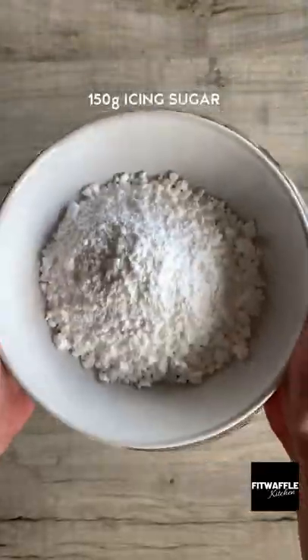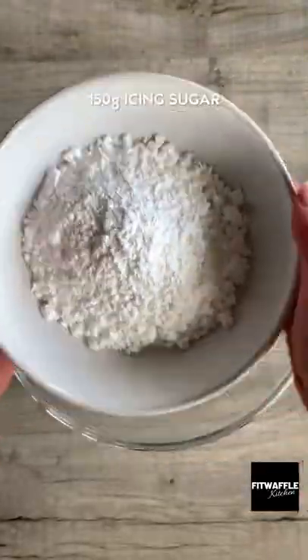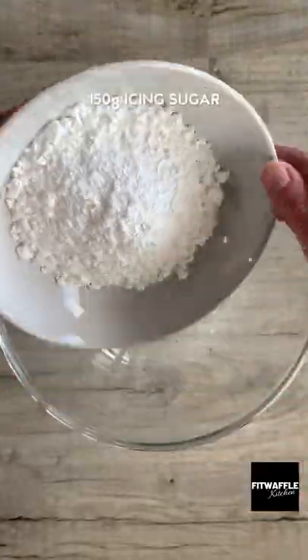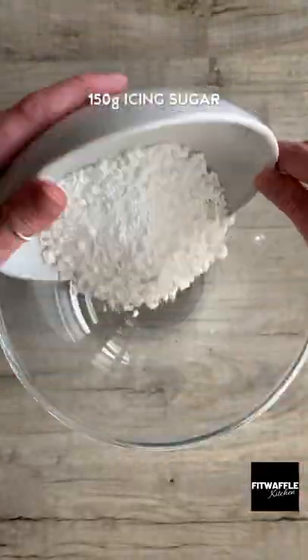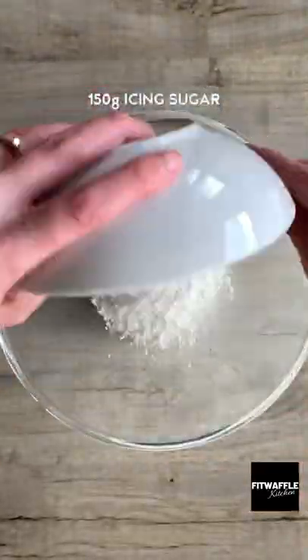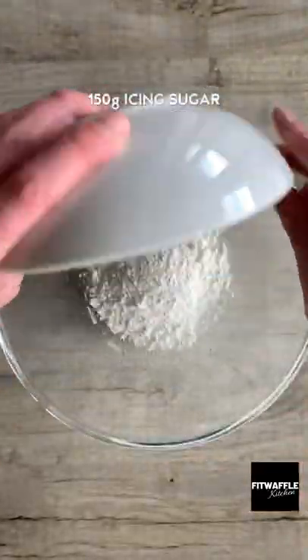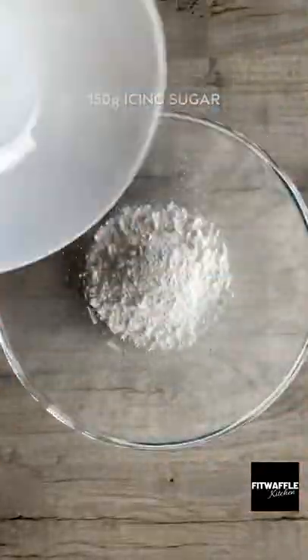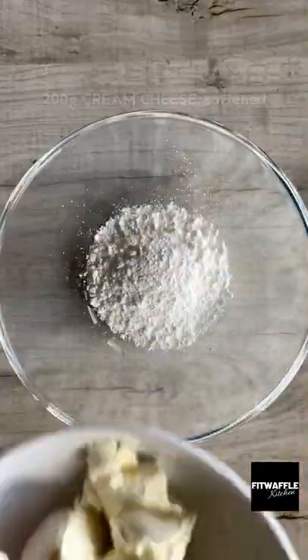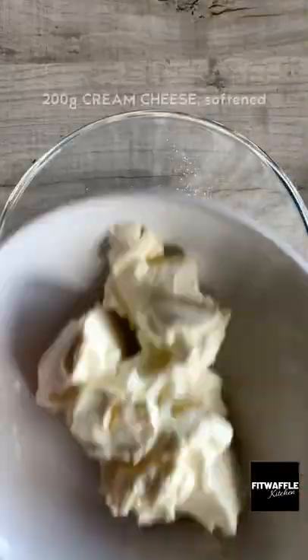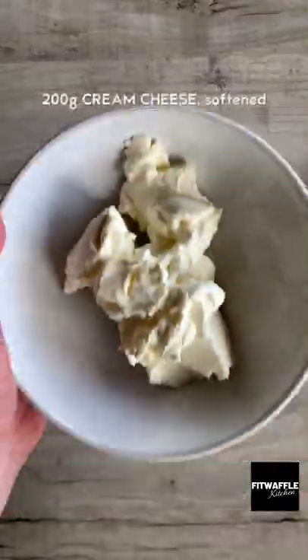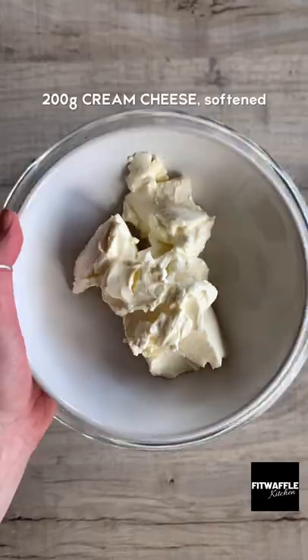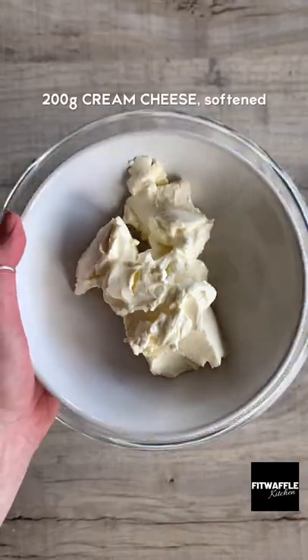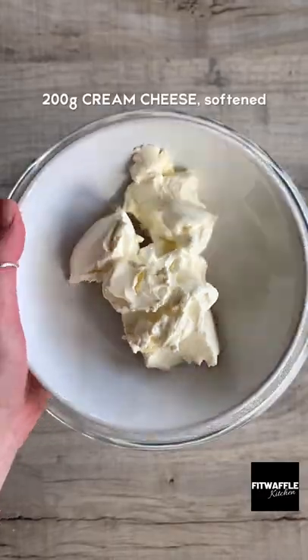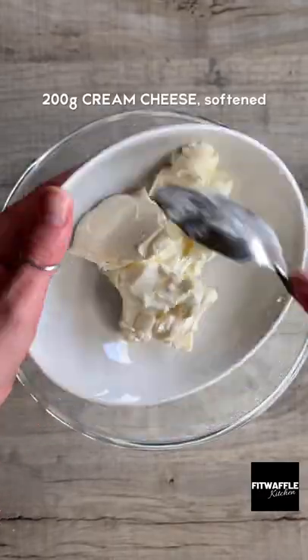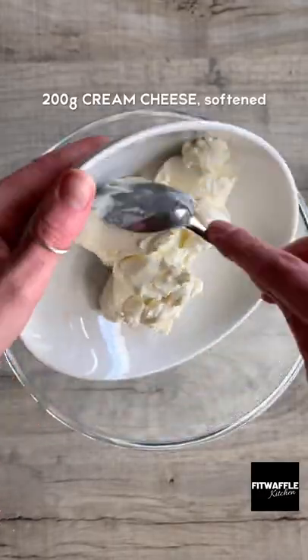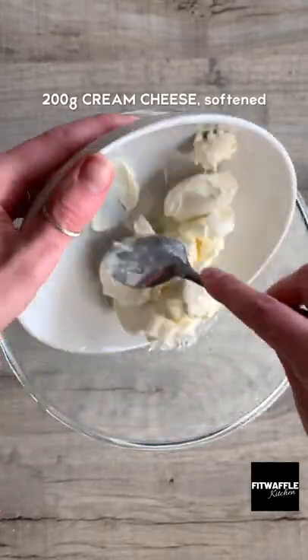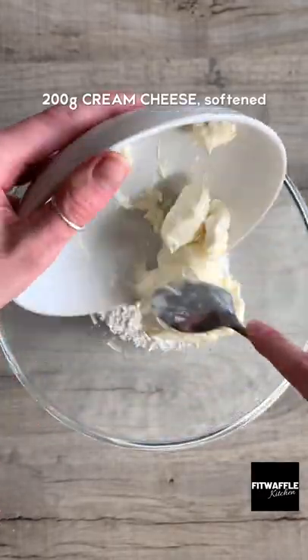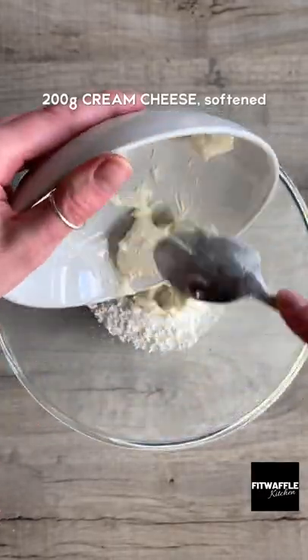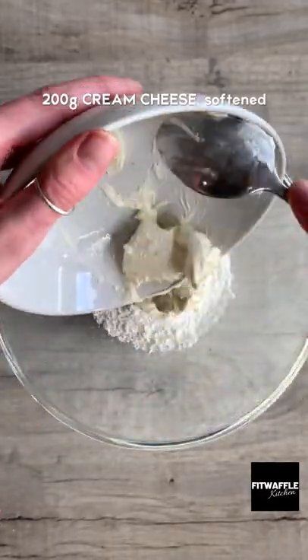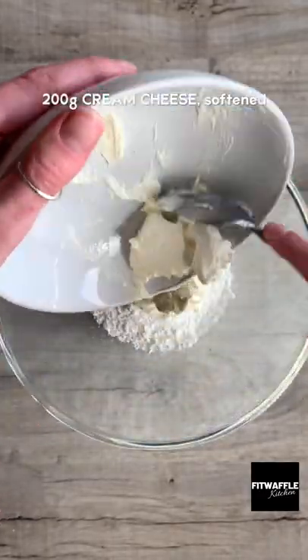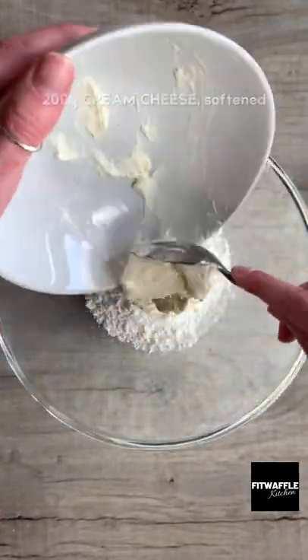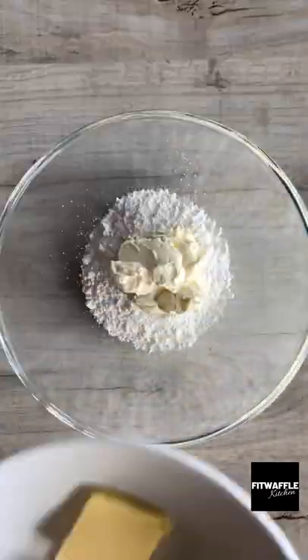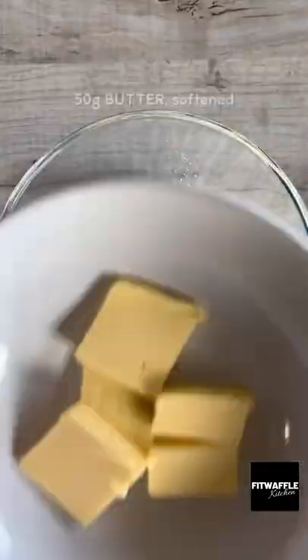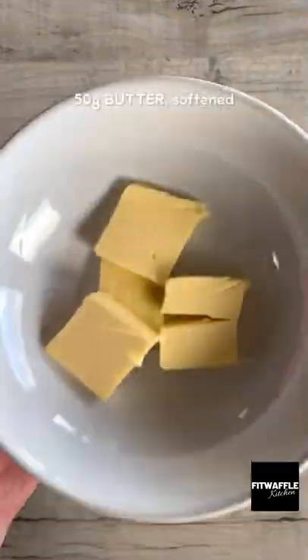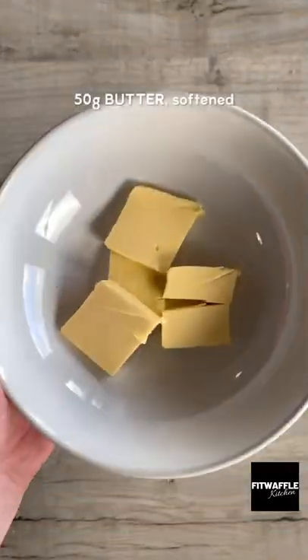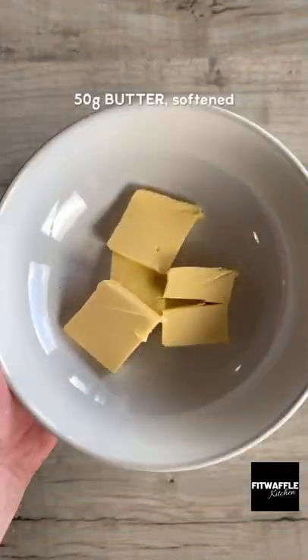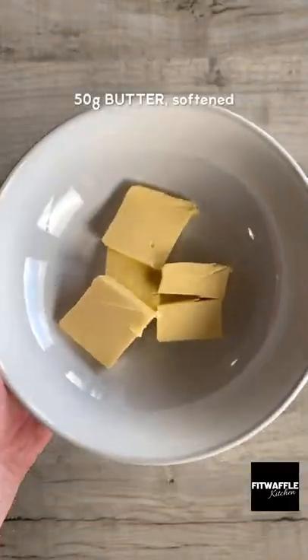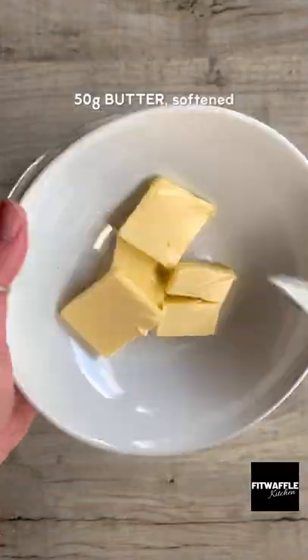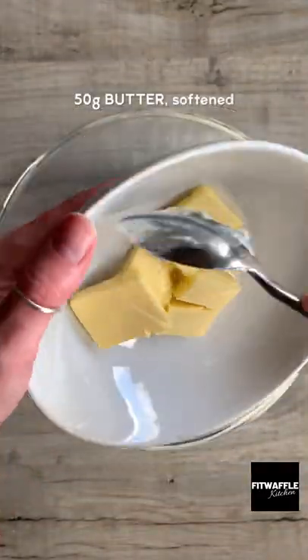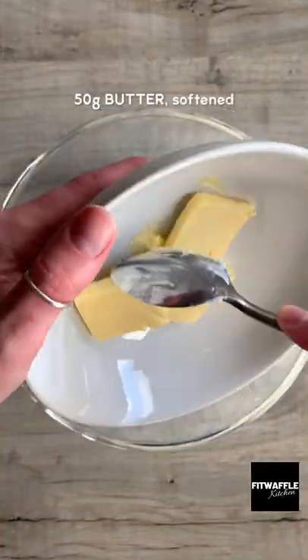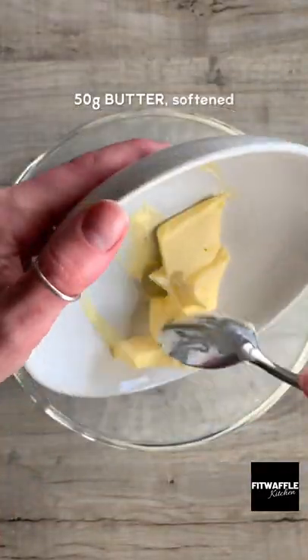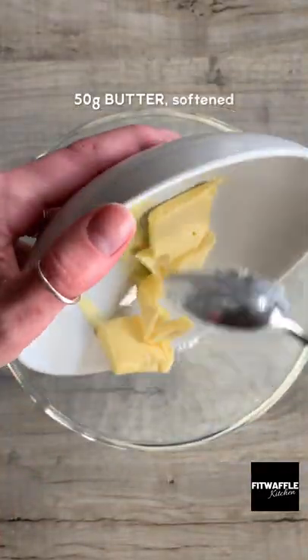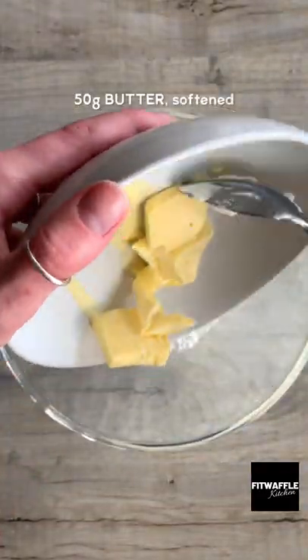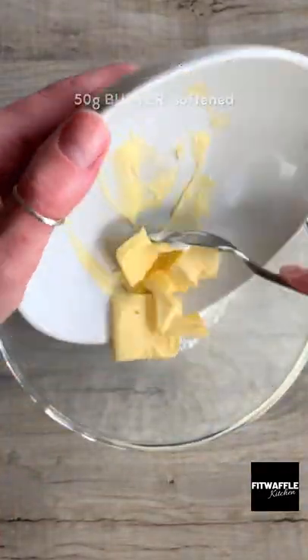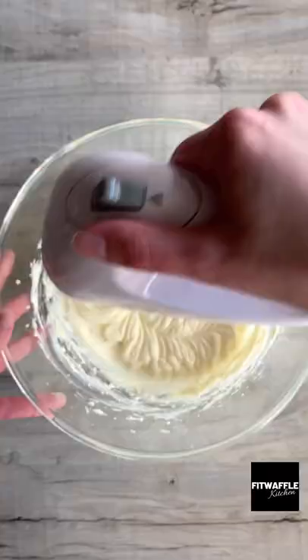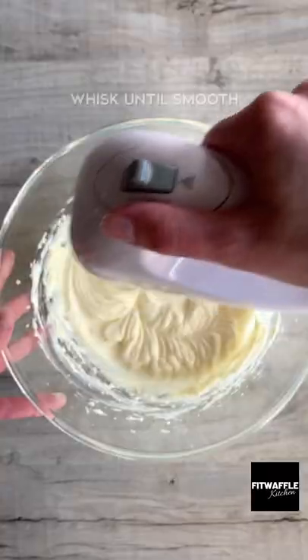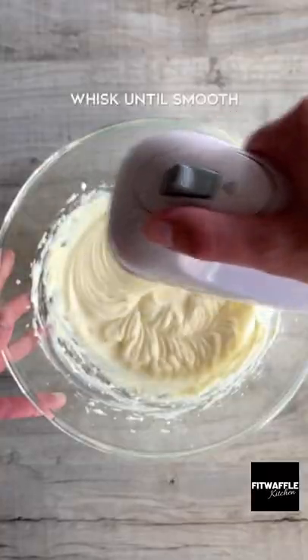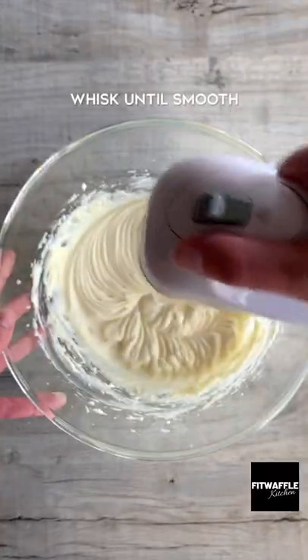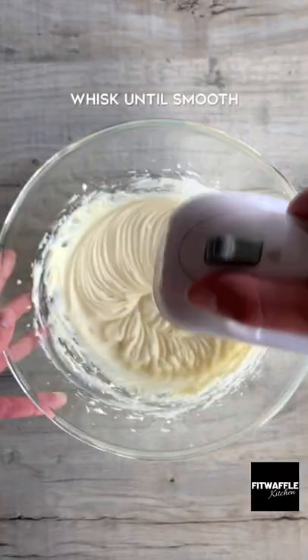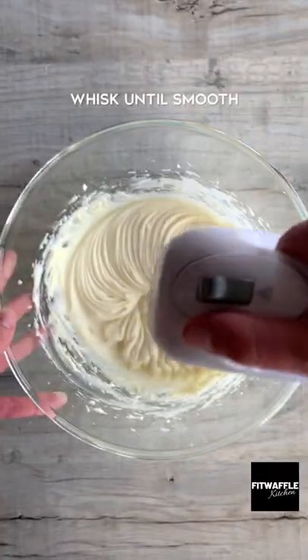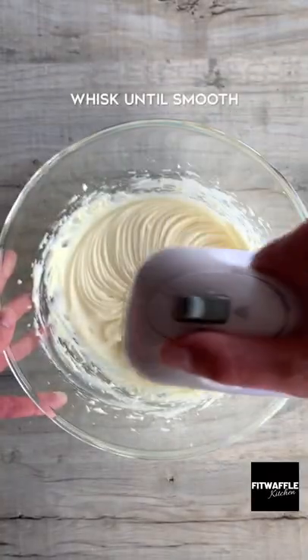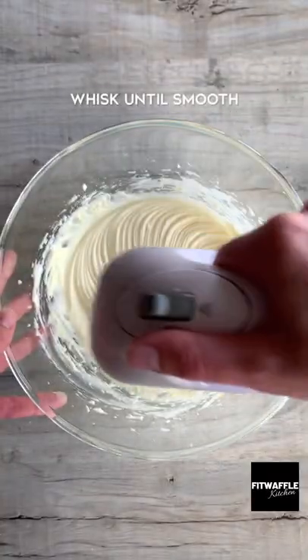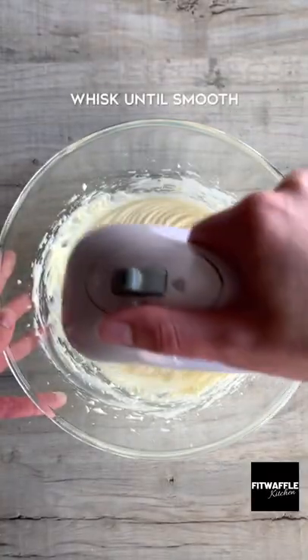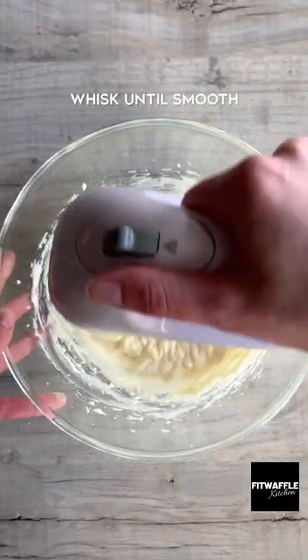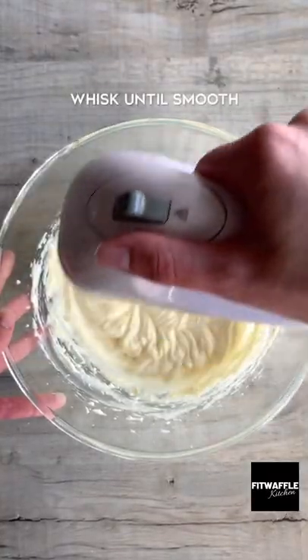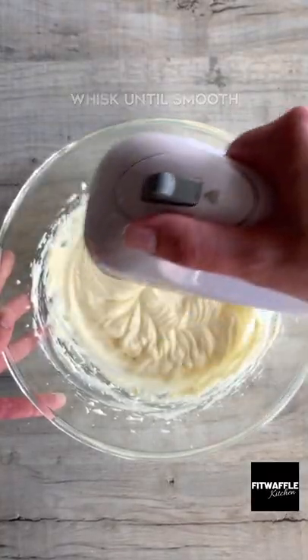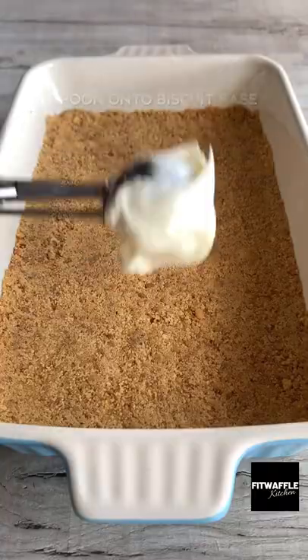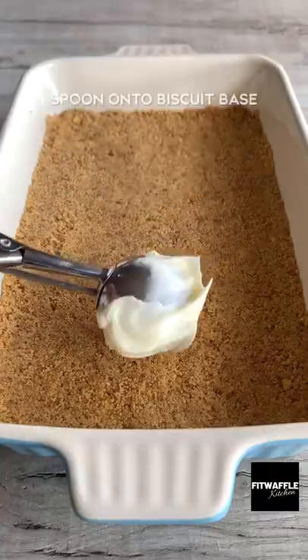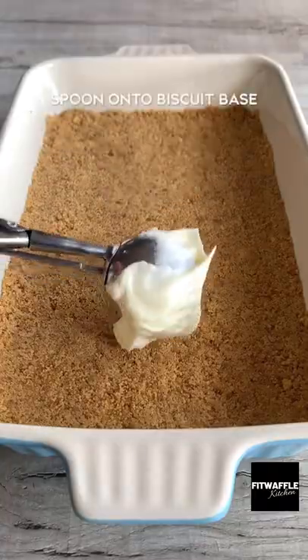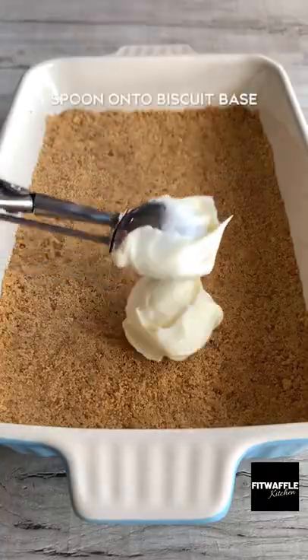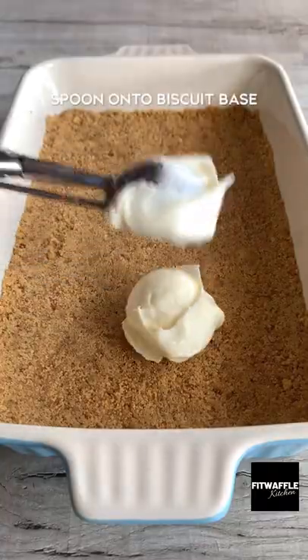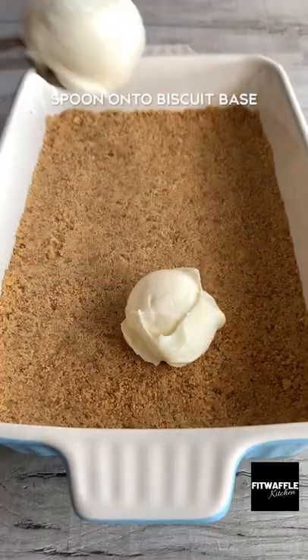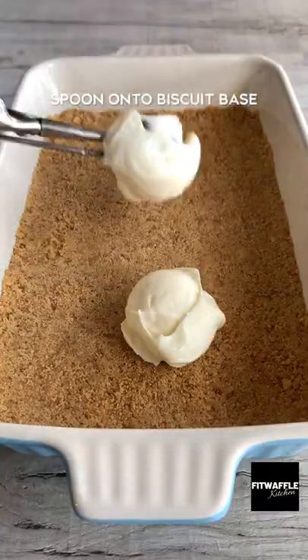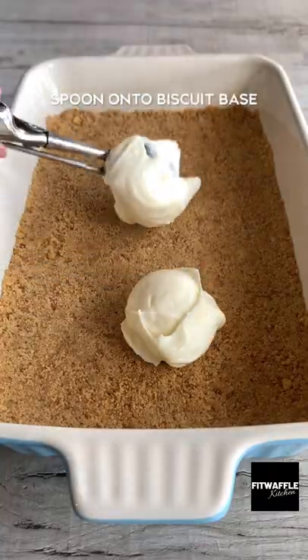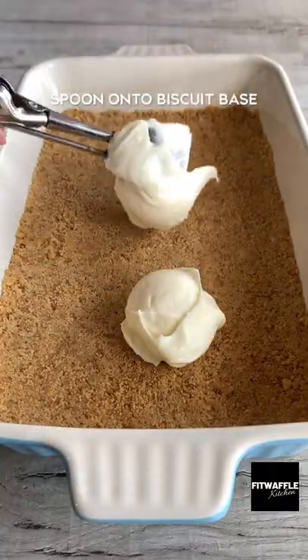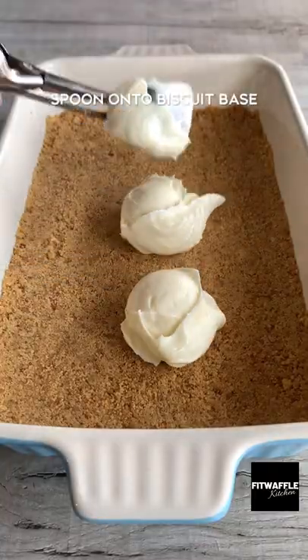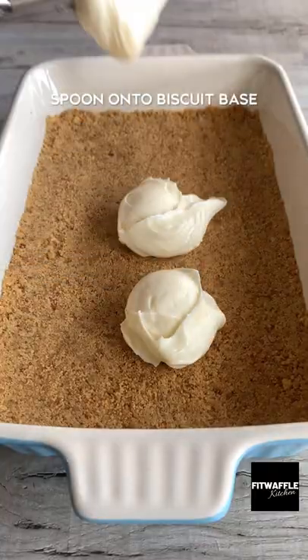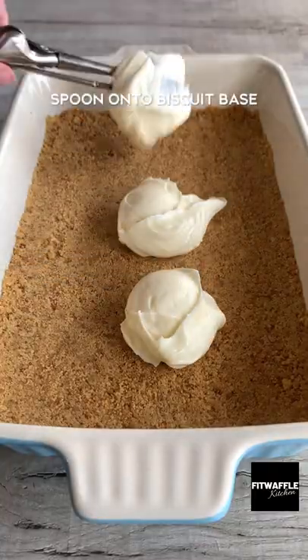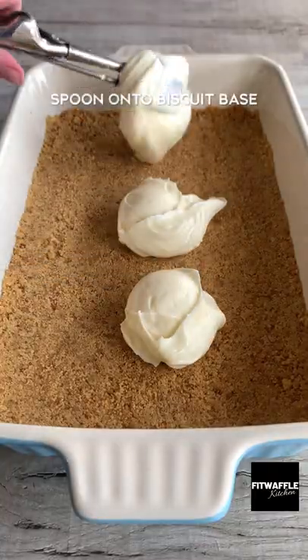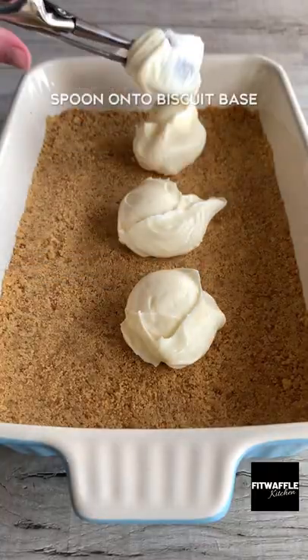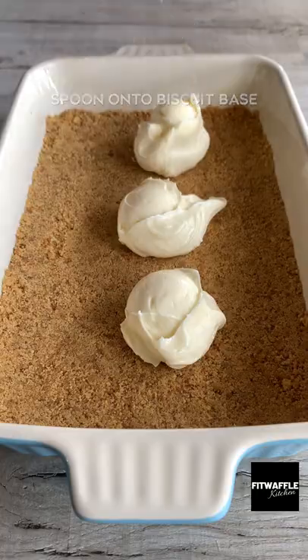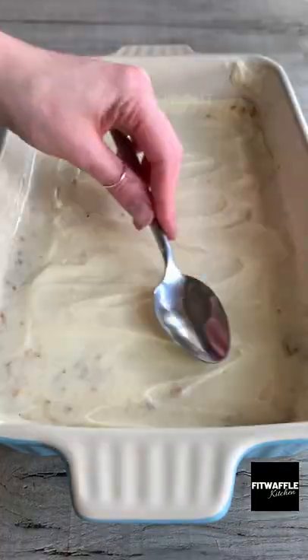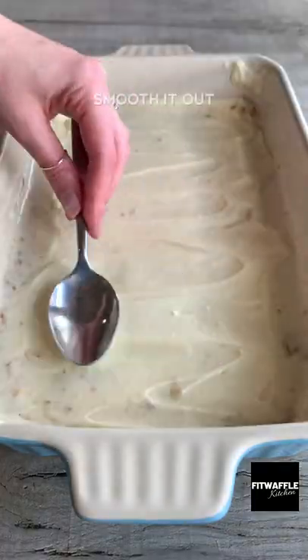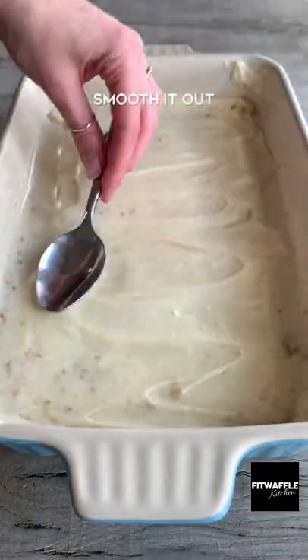Add icing sugar, cream cheese and softened butter to another bowl and whisk until smooth. Then scoop this onto the base and smooth it out gently.